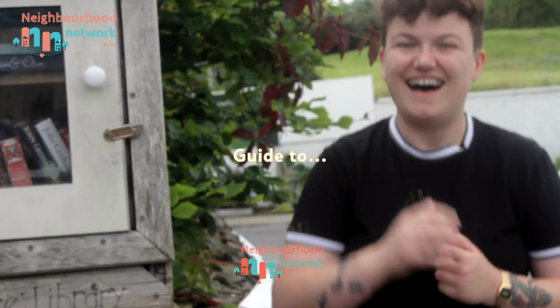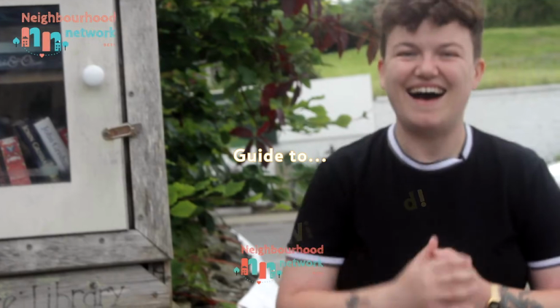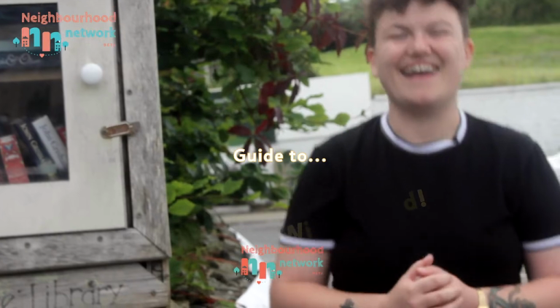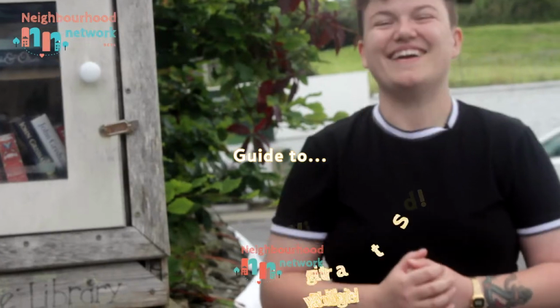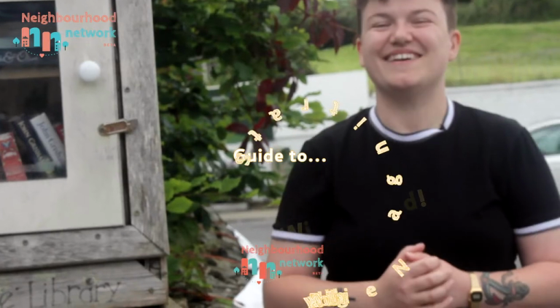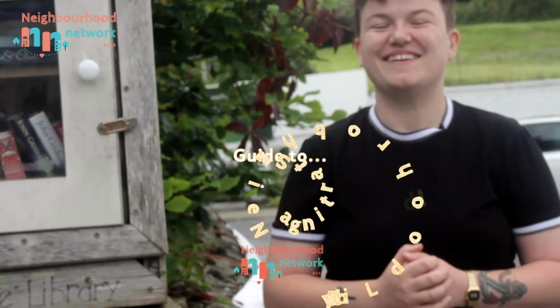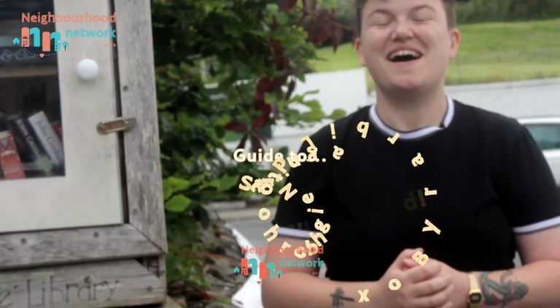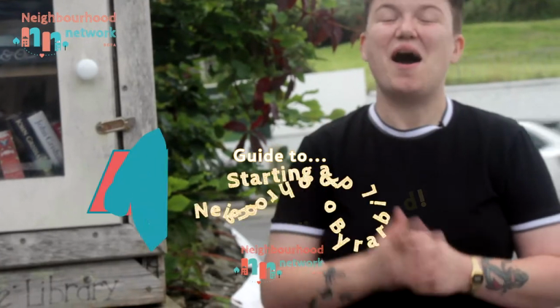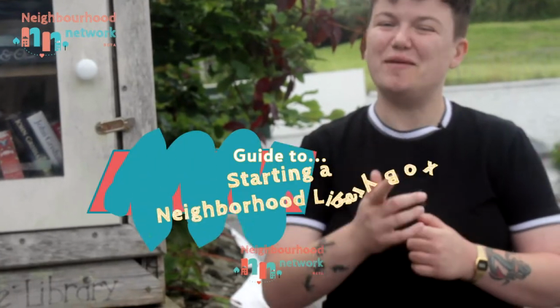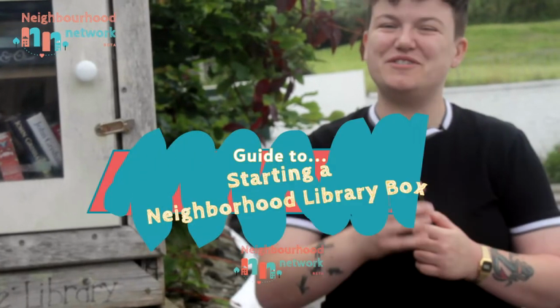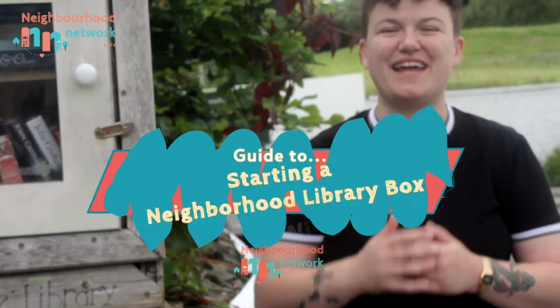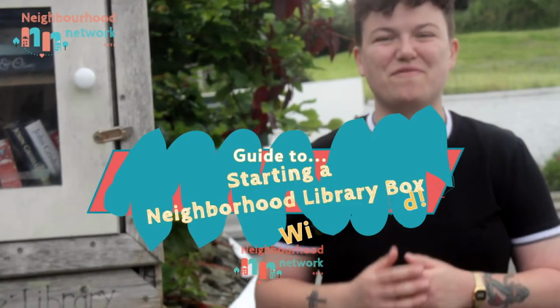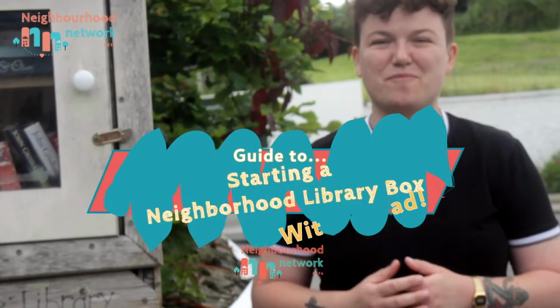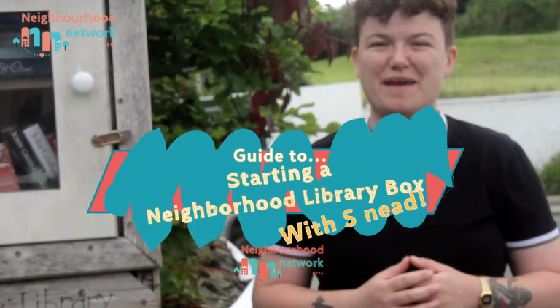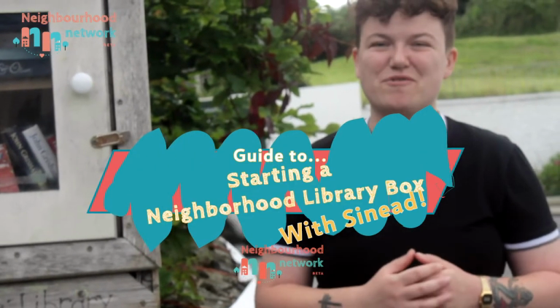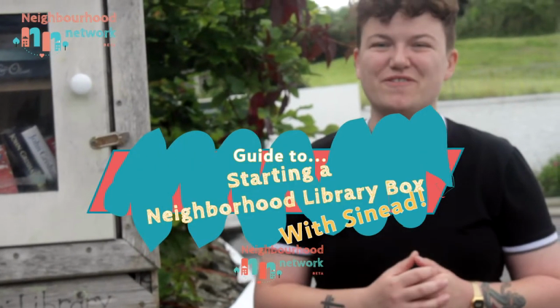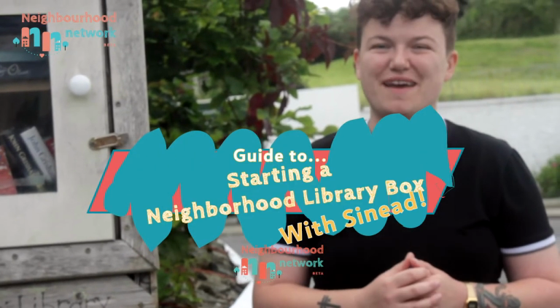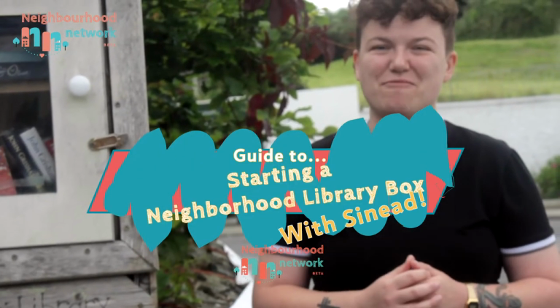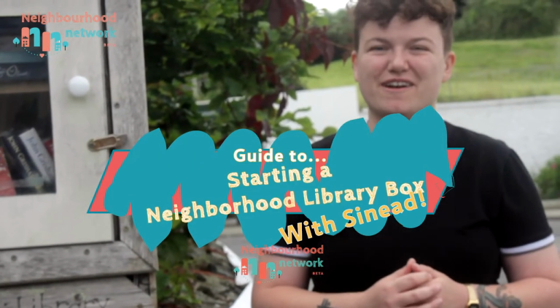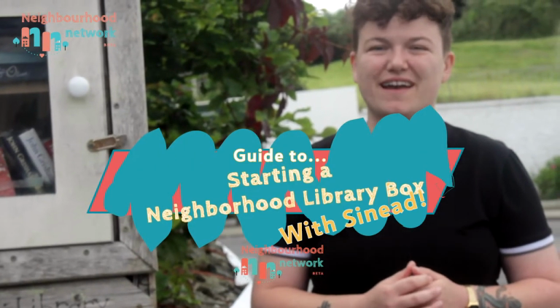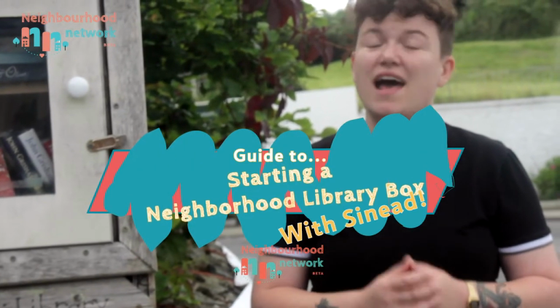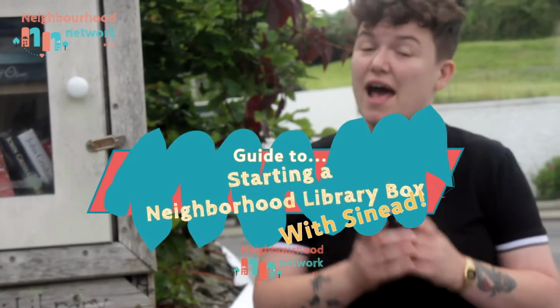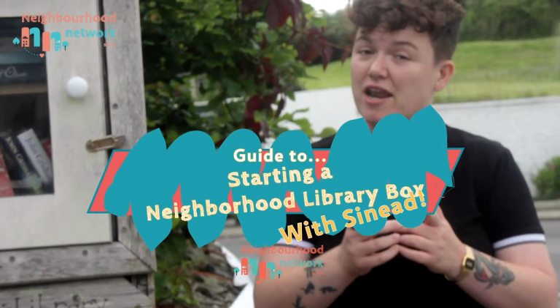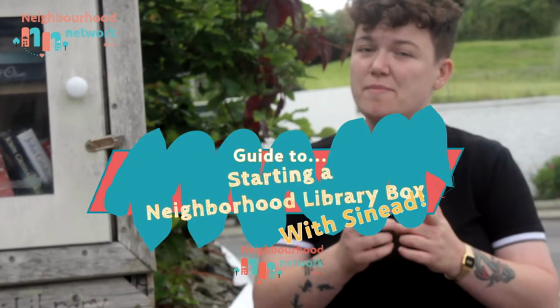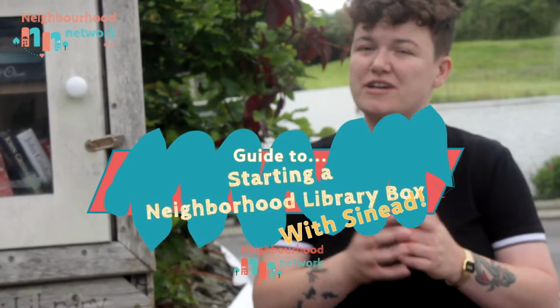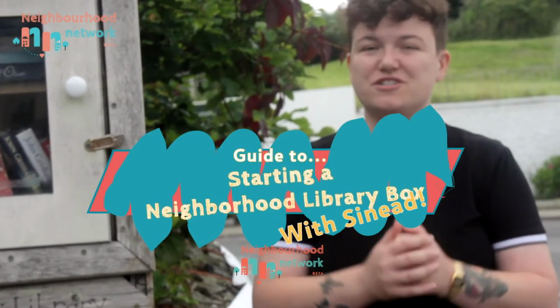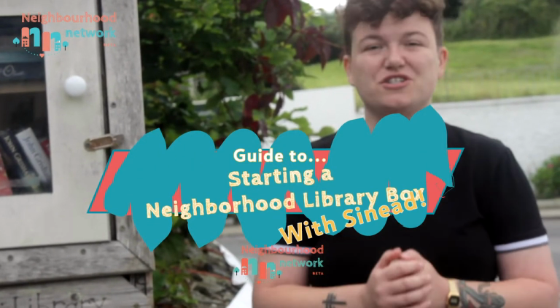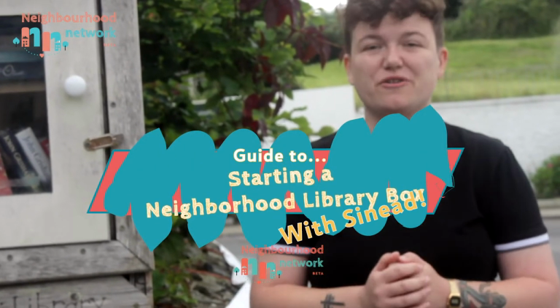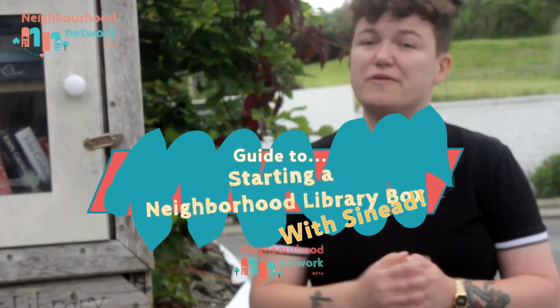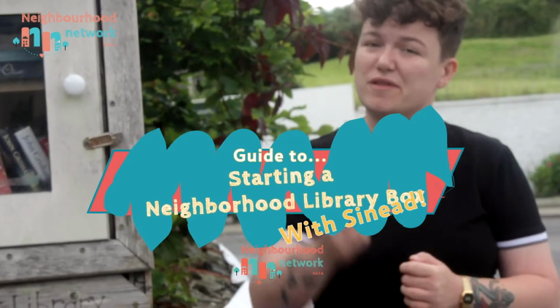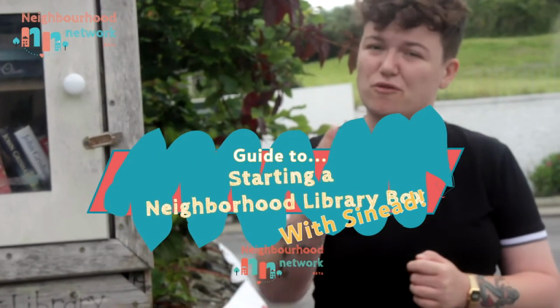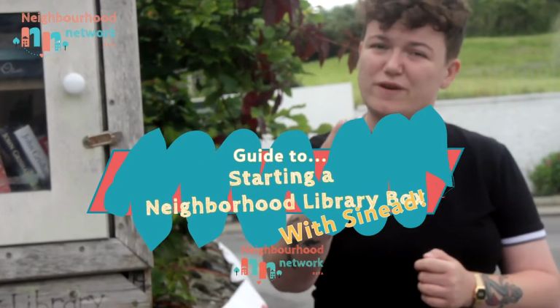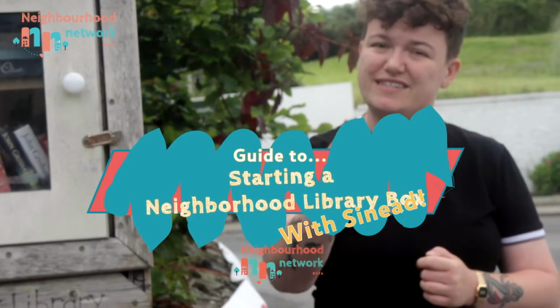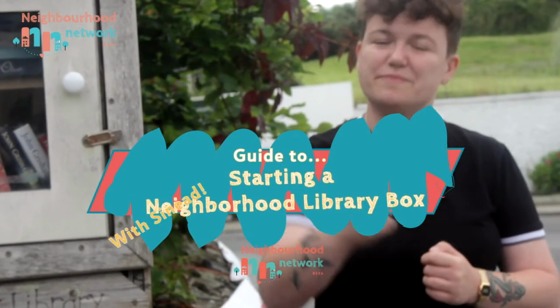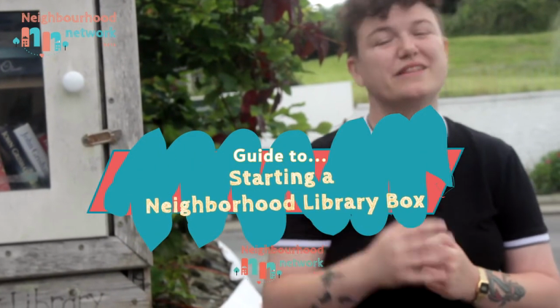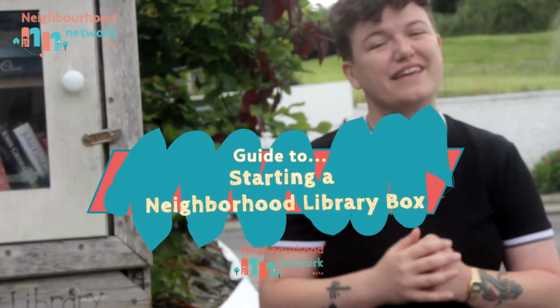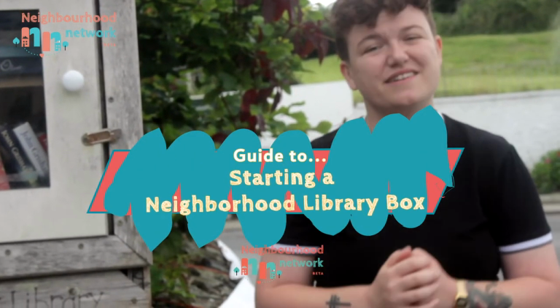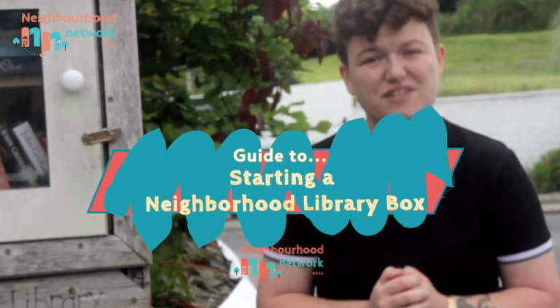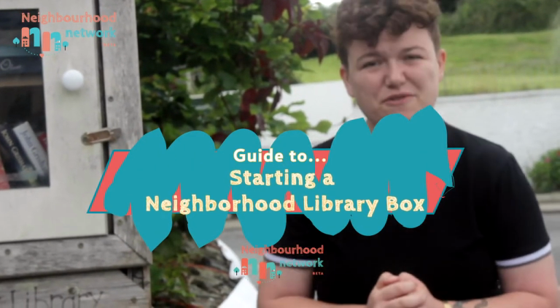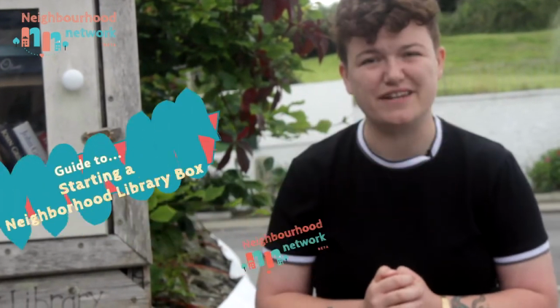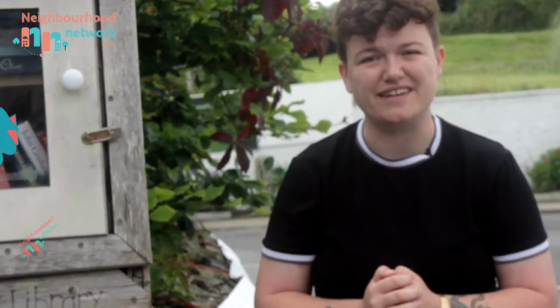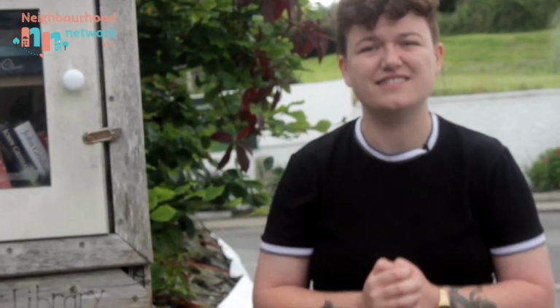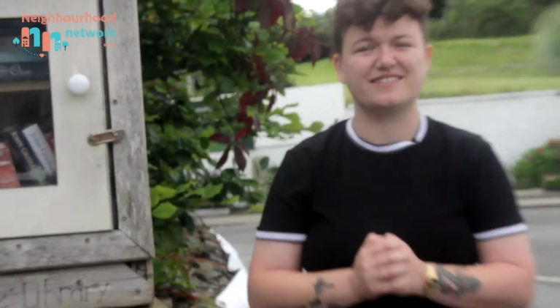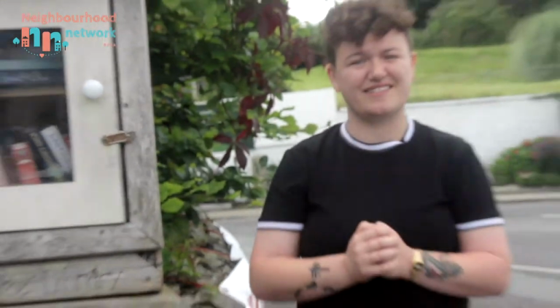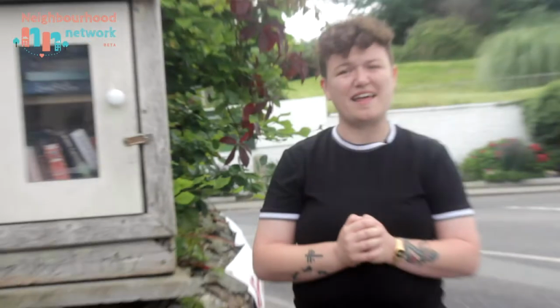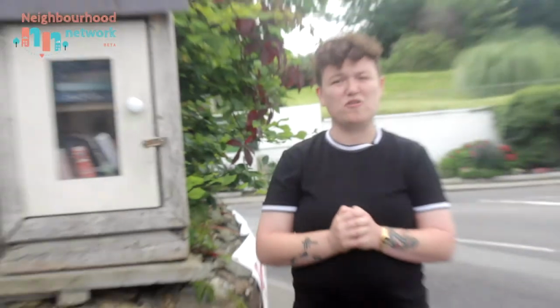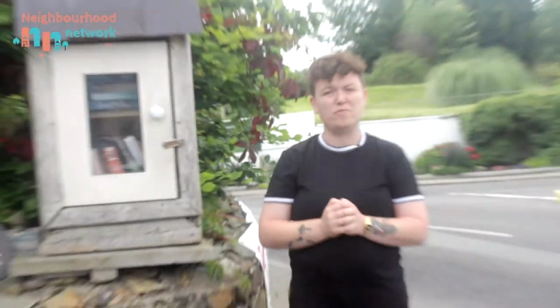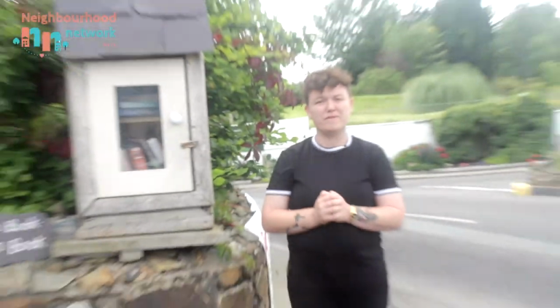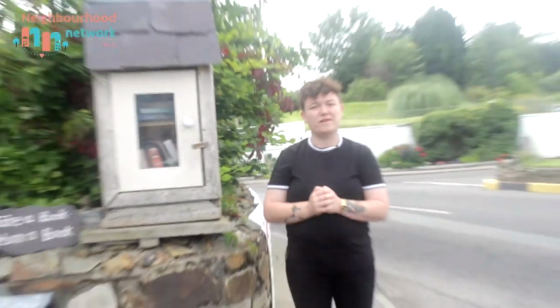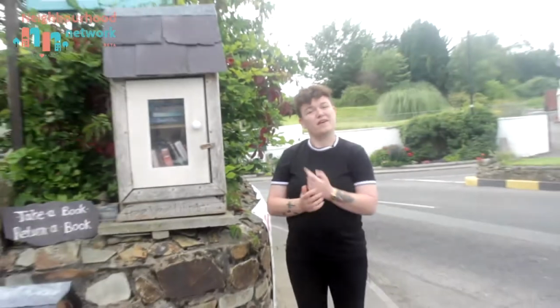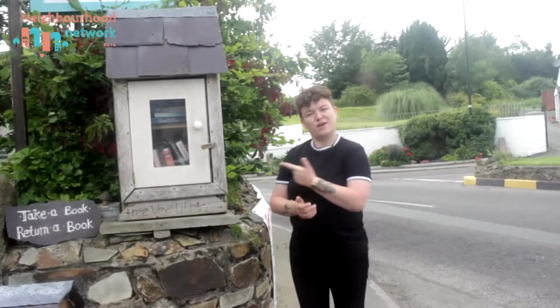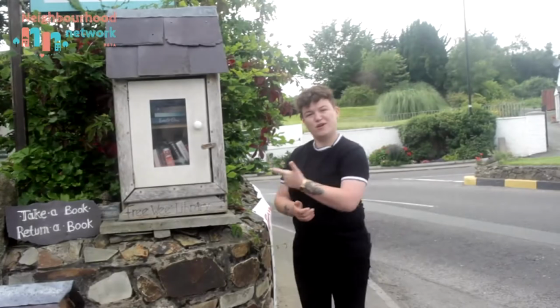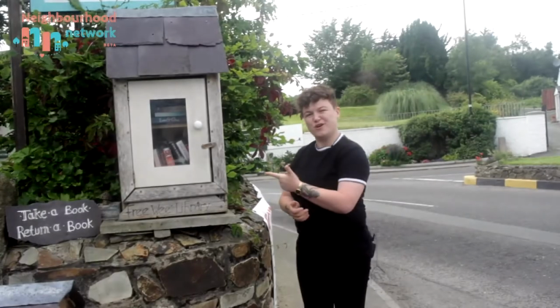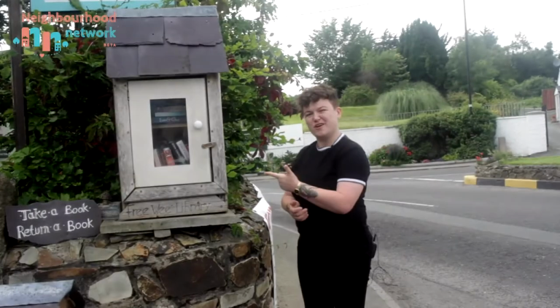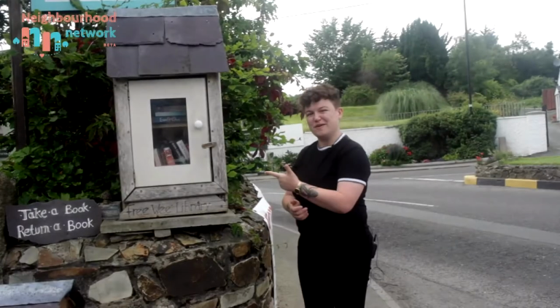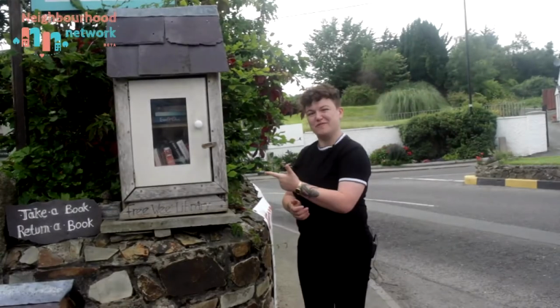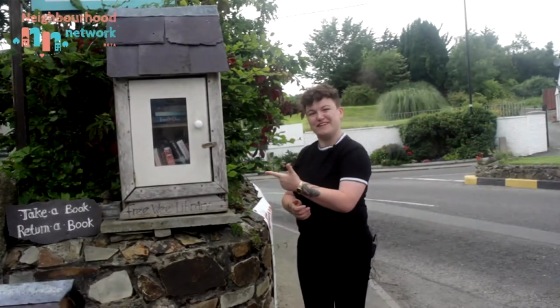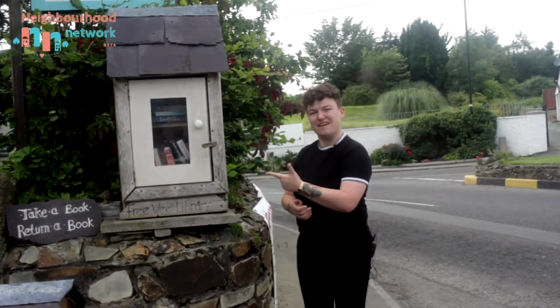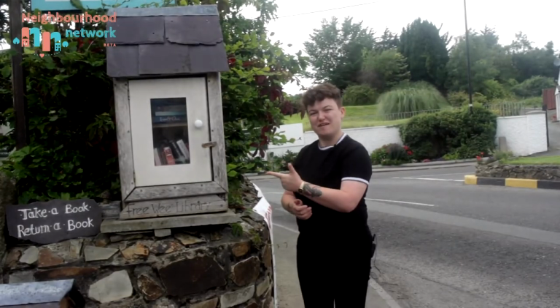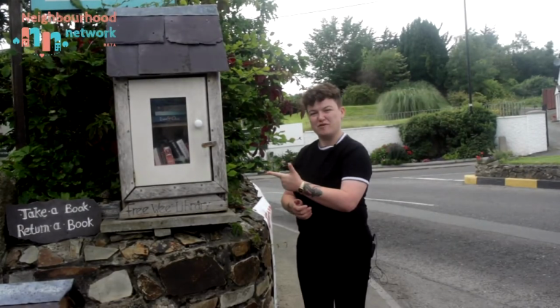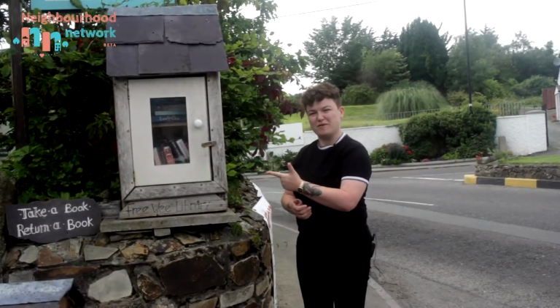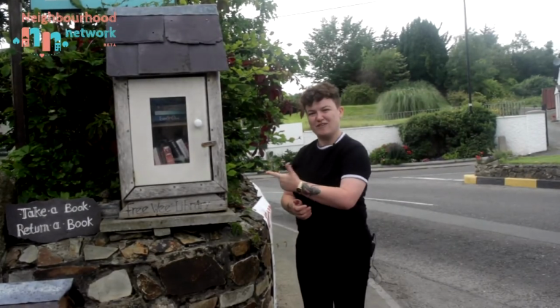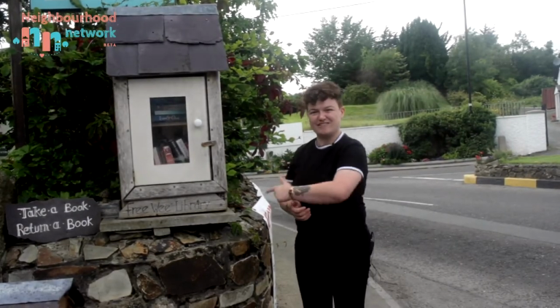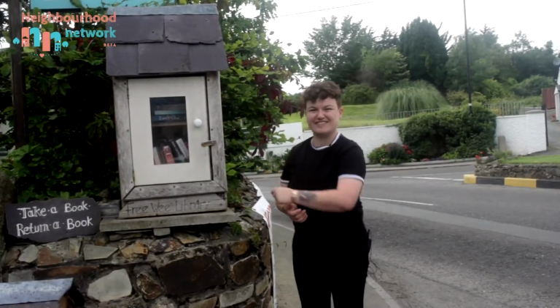Hi, I'm Sinead from Neighbourhood Network and I'm here to show you the three simple things you need to set up your community library box.